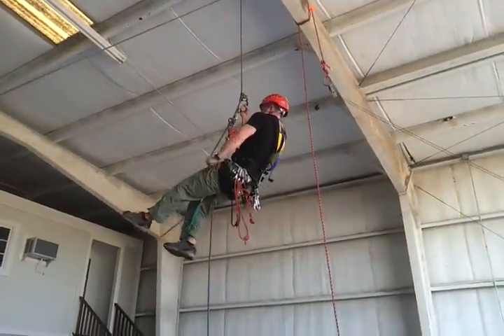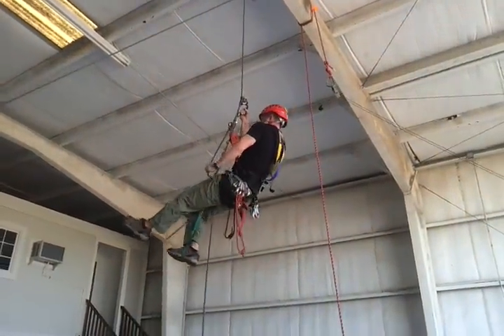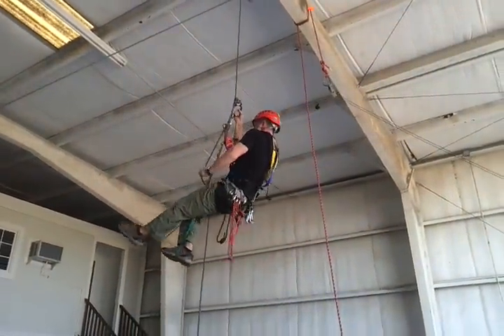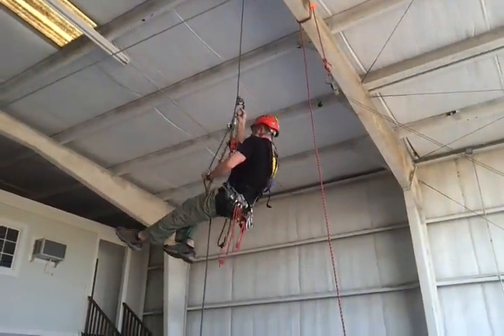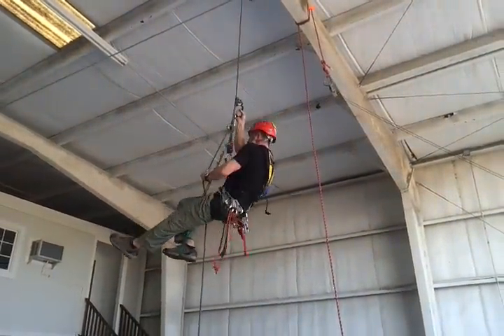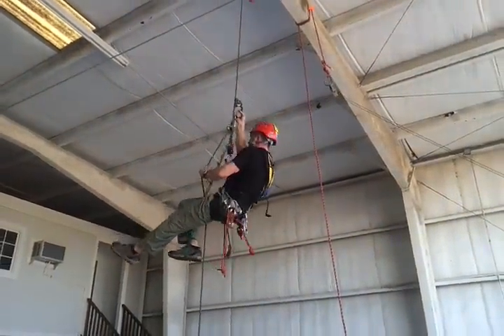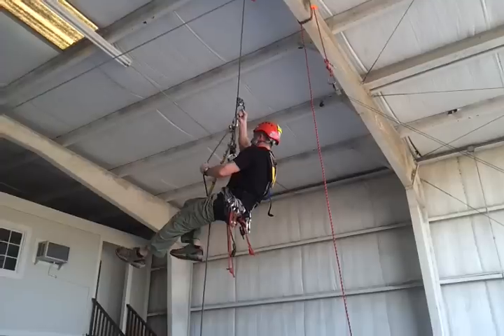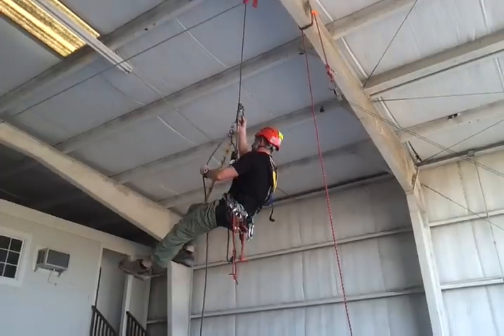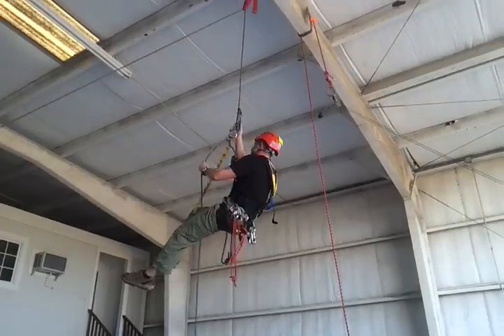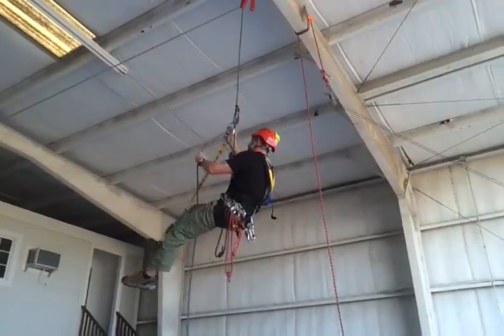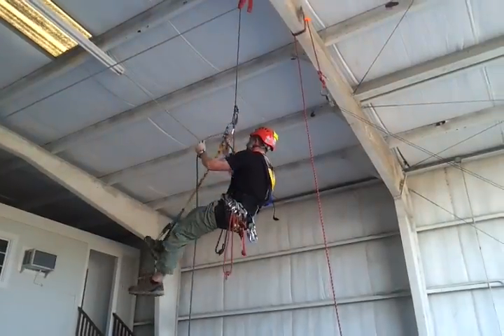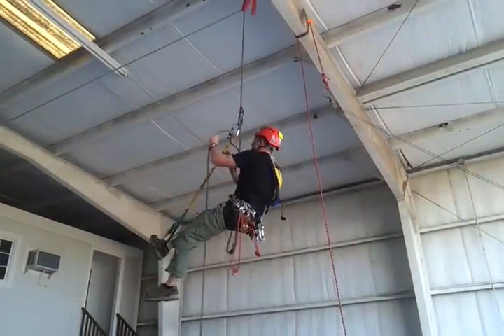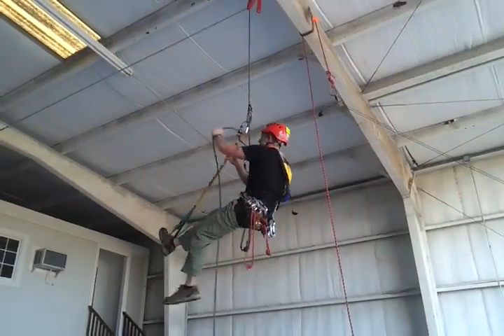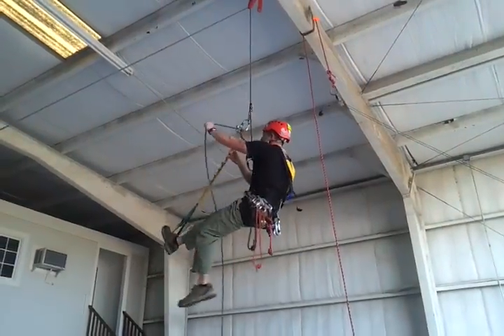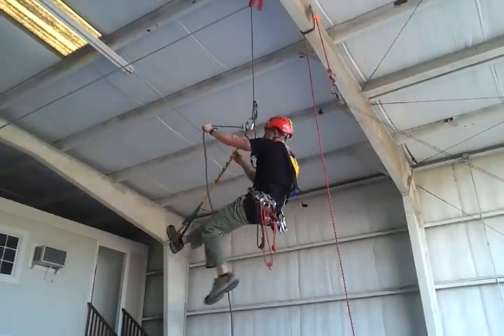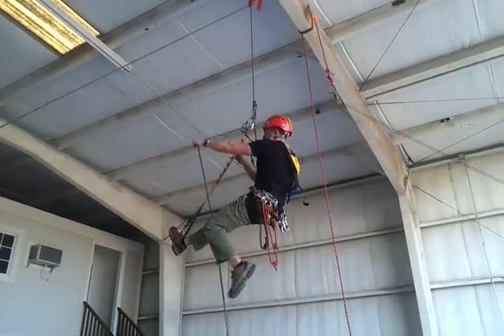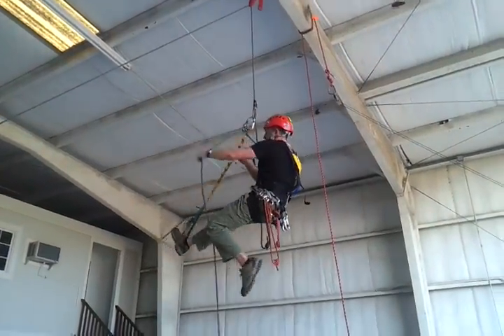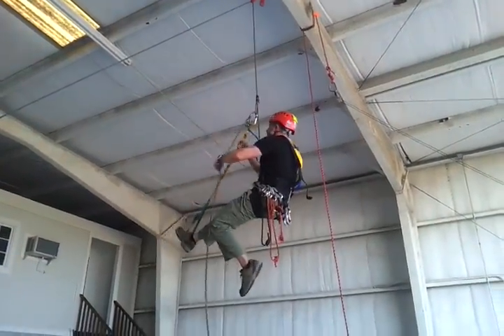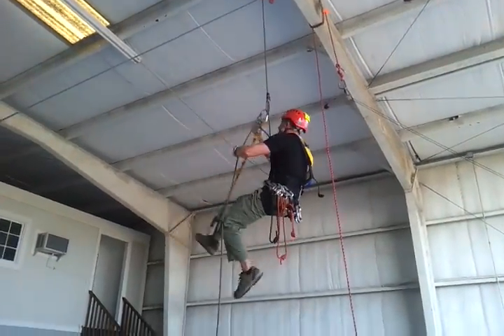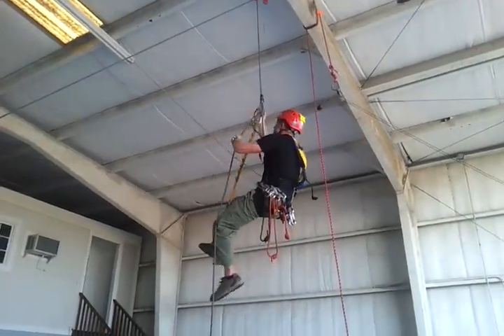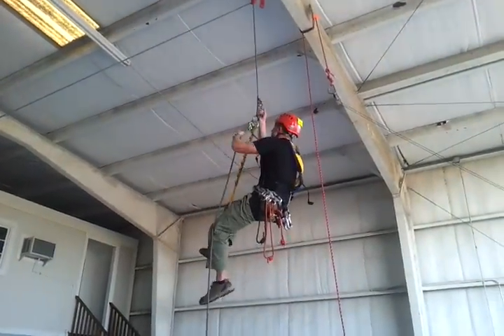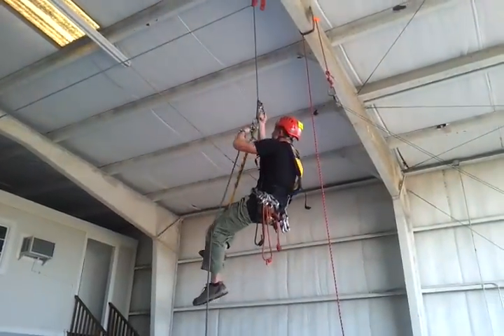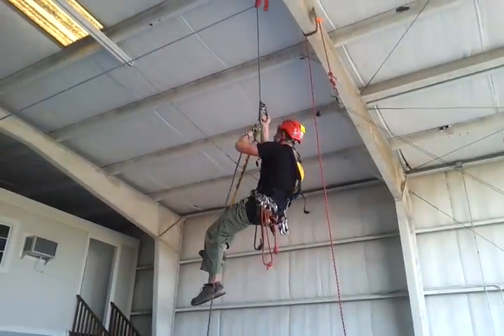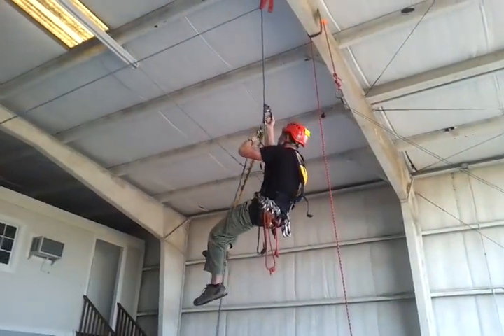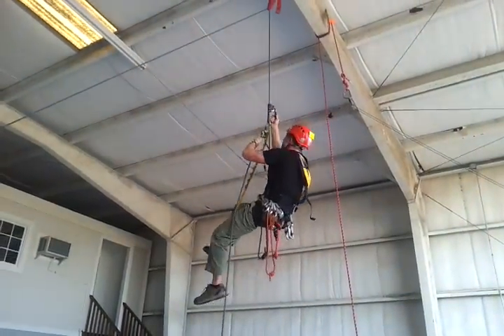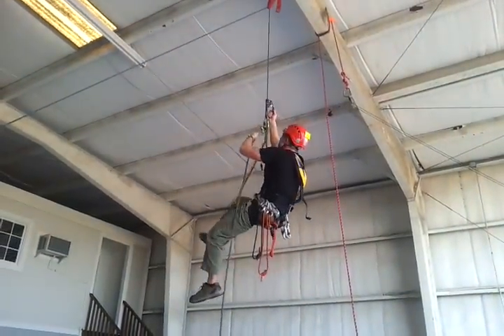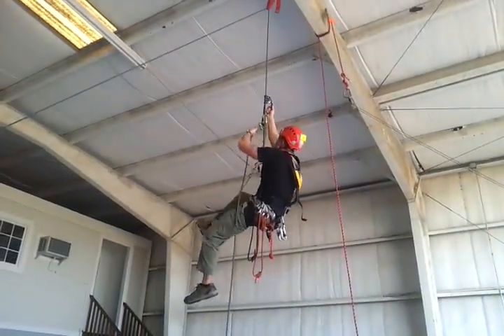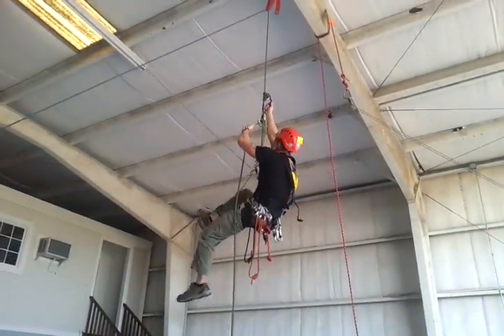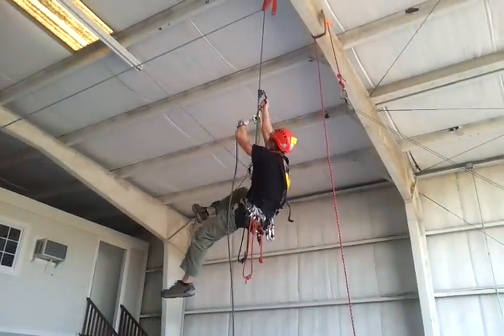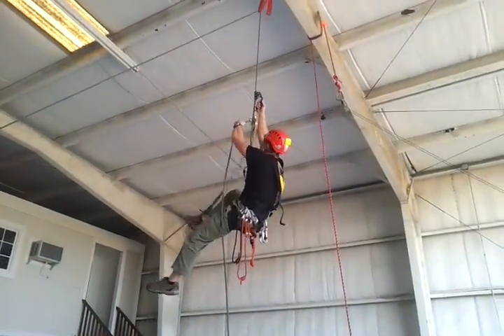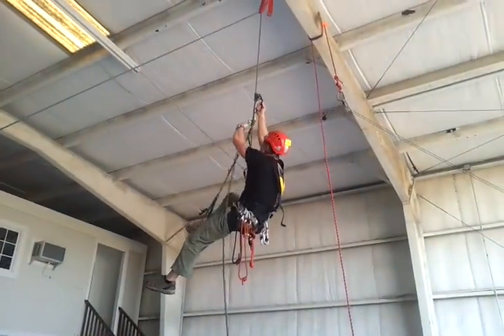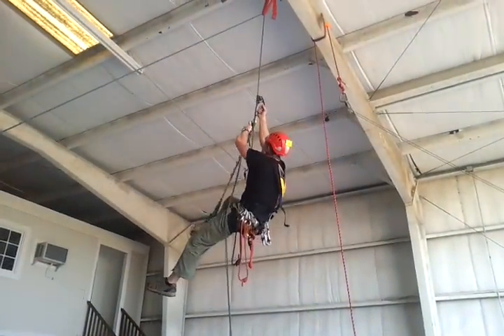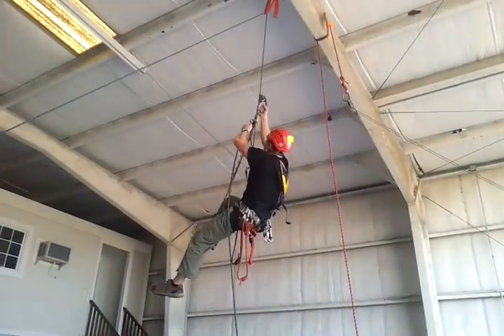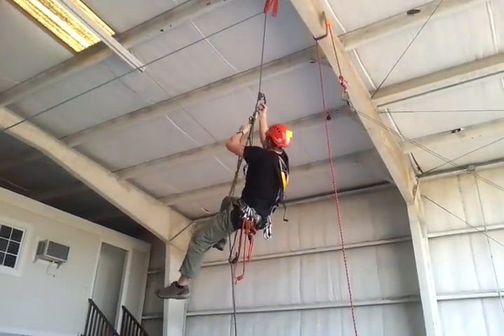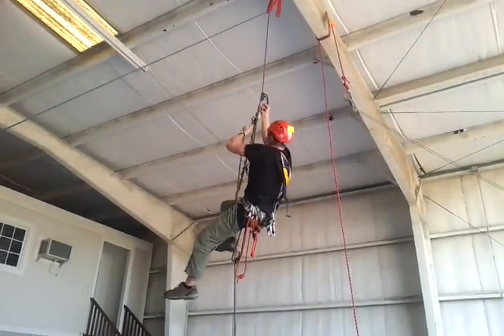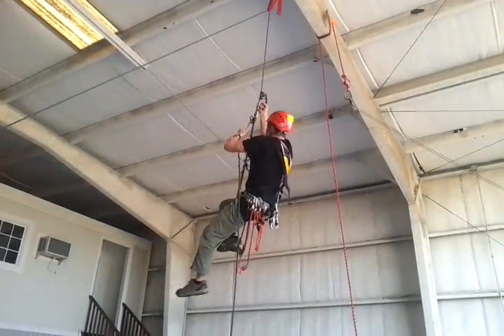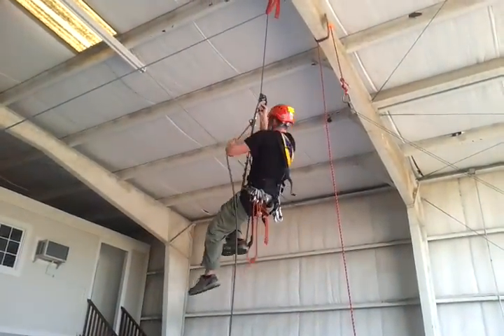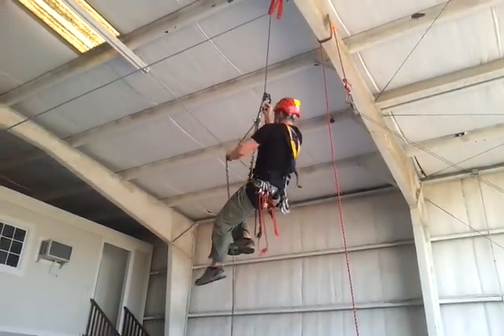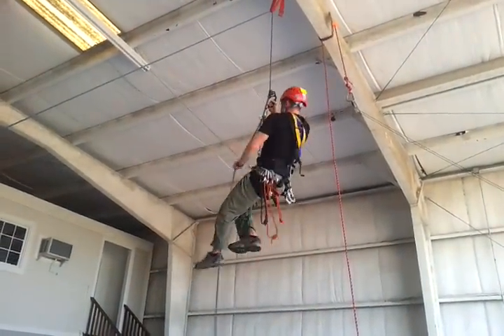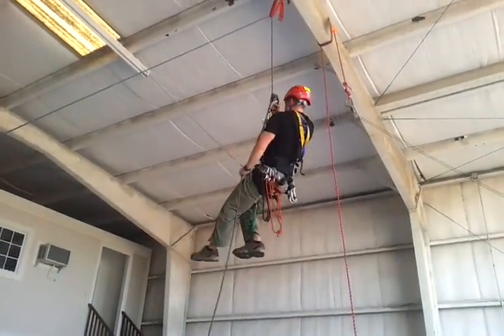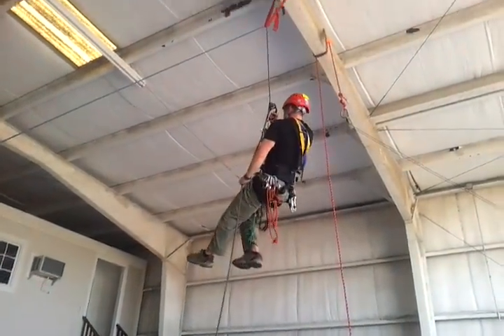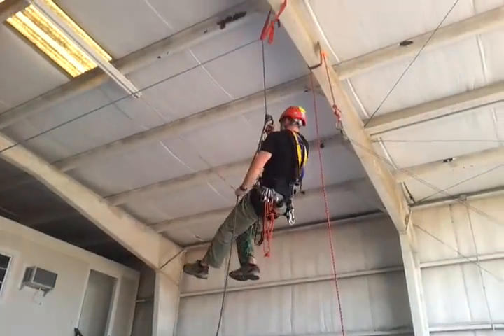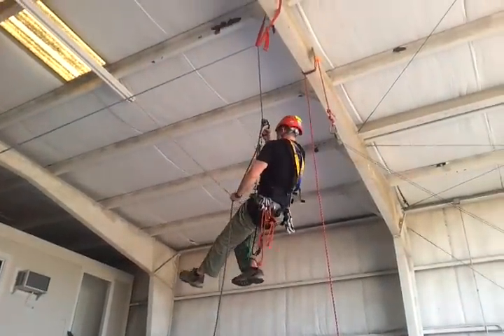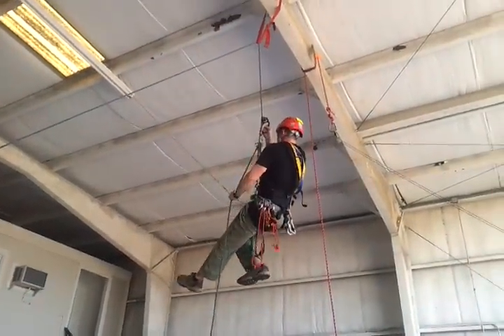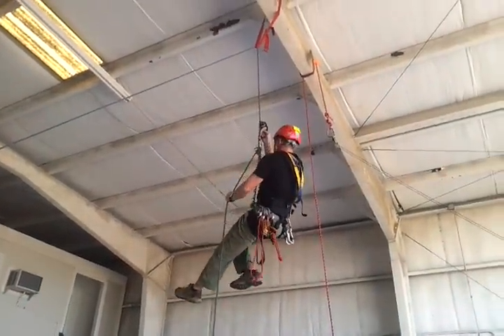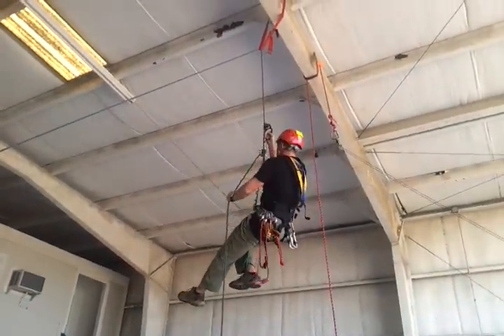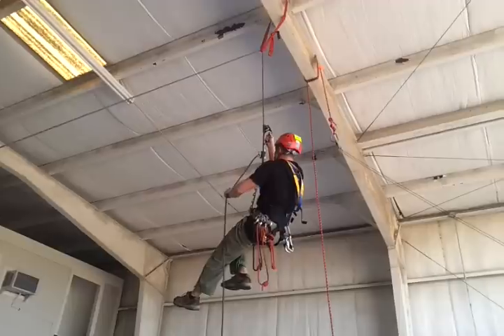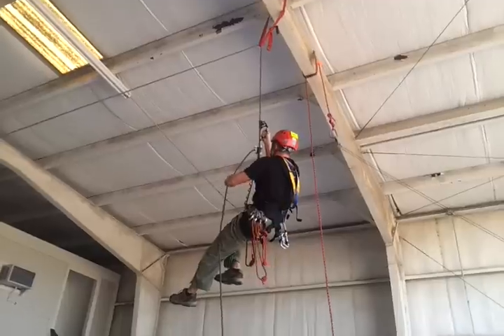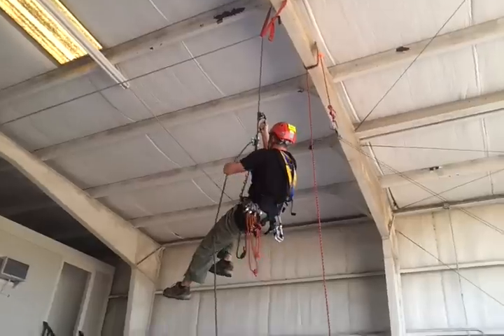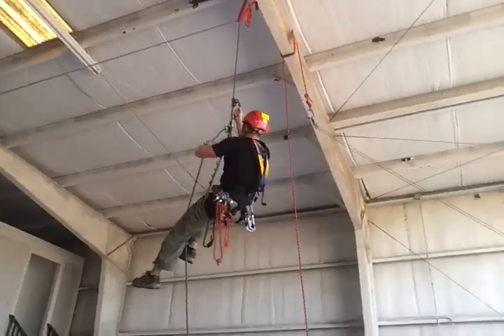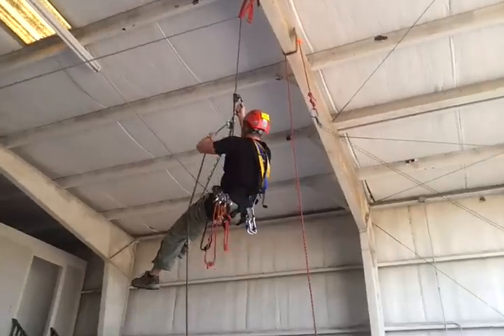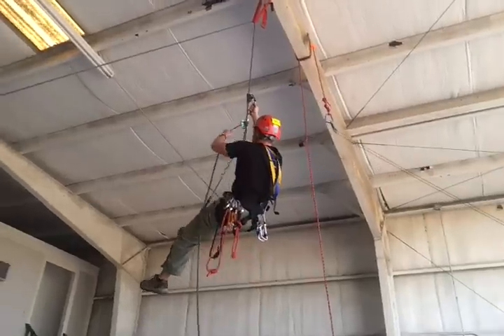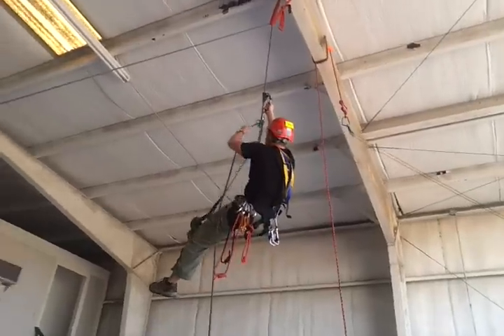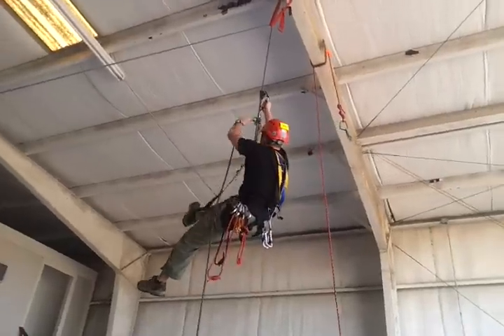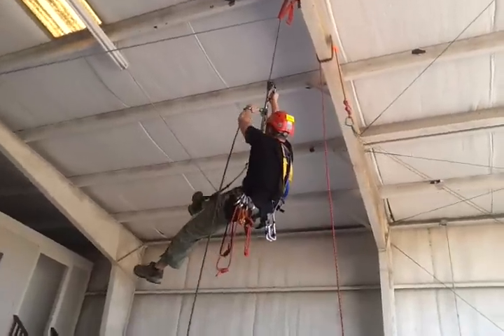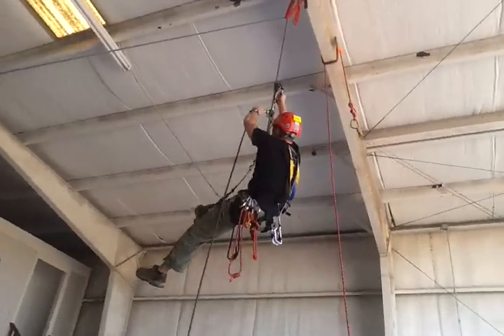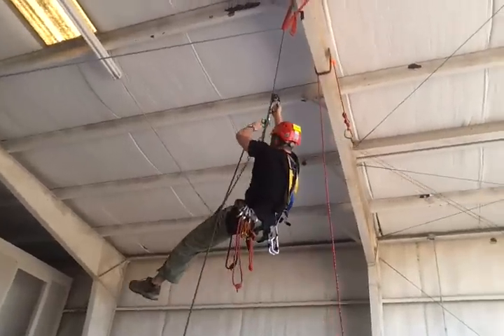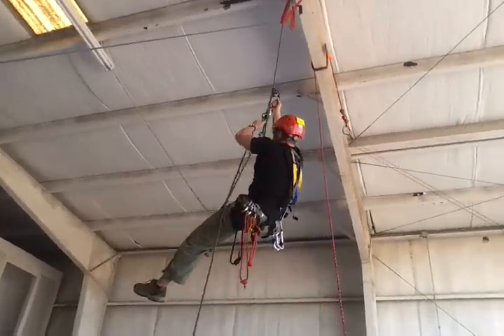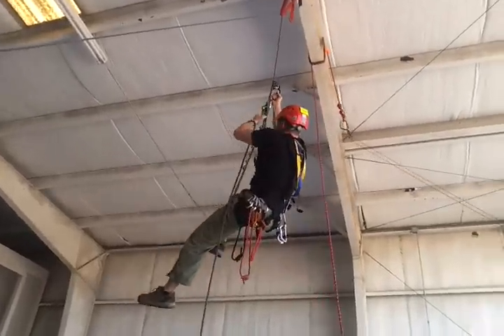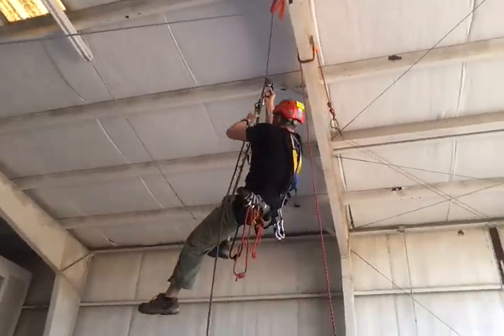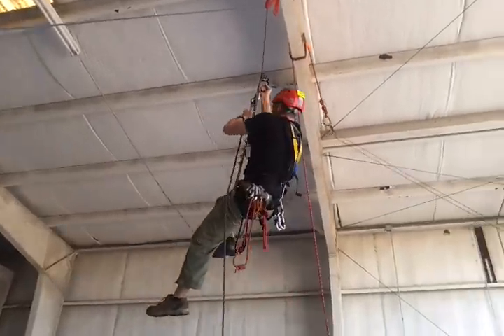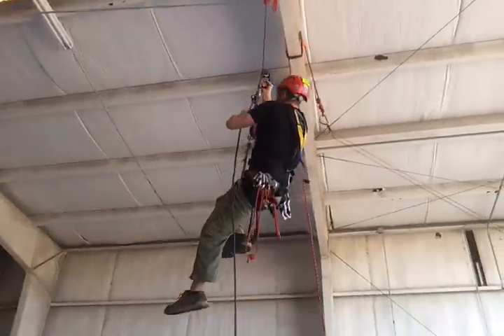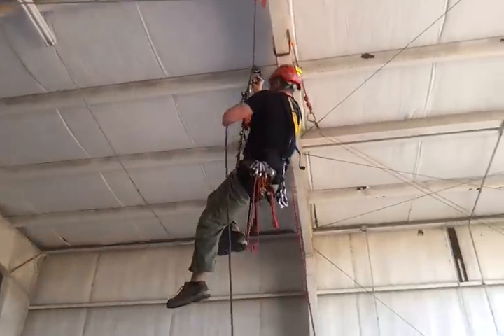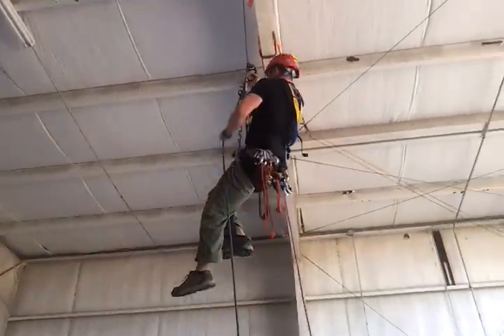So what Shannon is demonstrating is a three-to-one system using a hand-to-center, a foot strap, a micro pulley, and a Petzl ID.